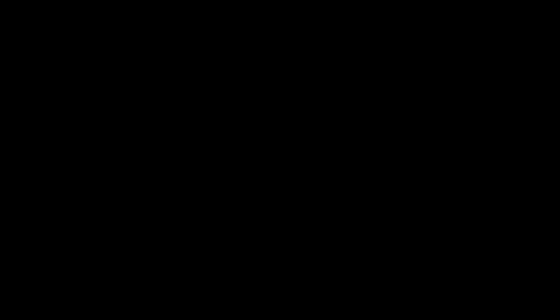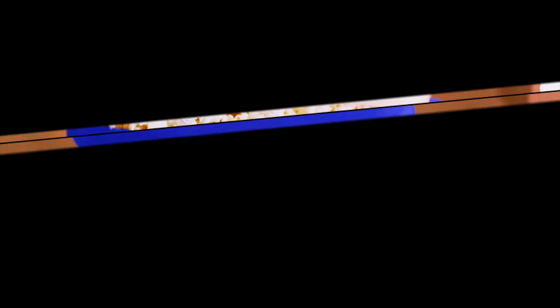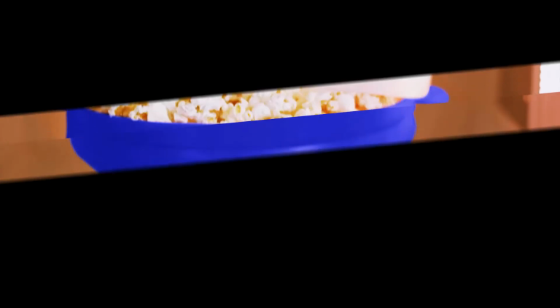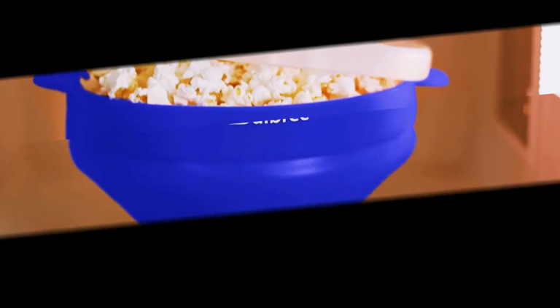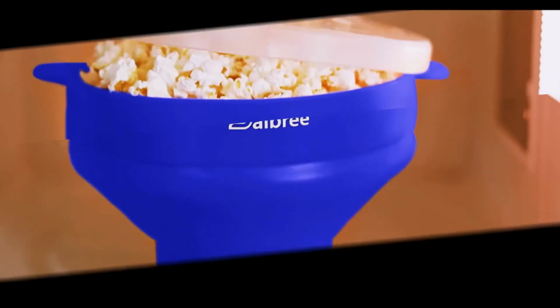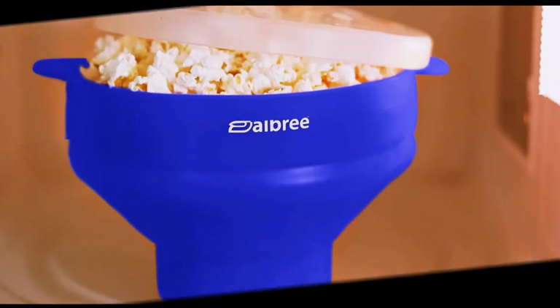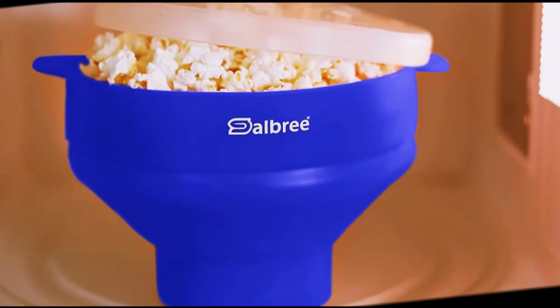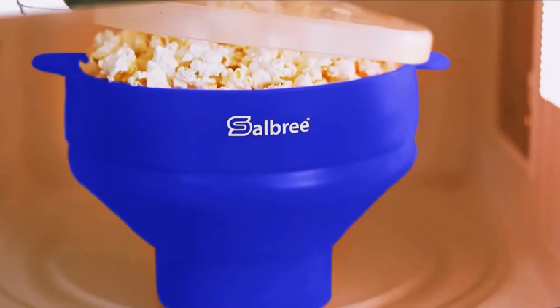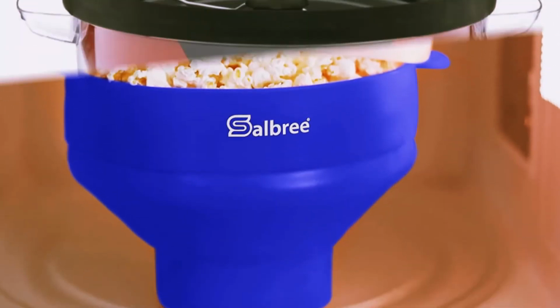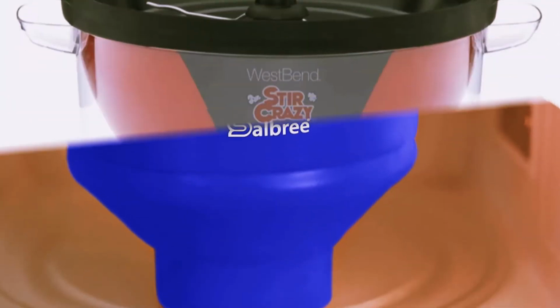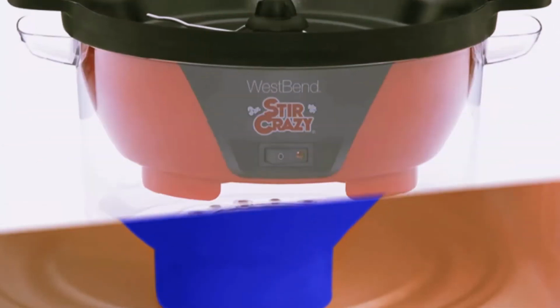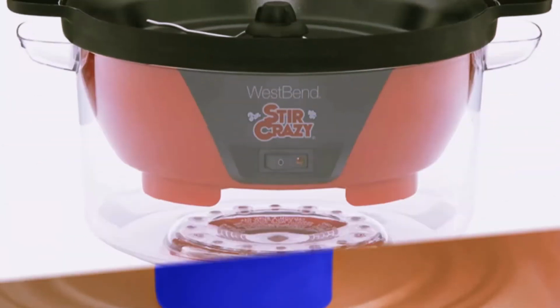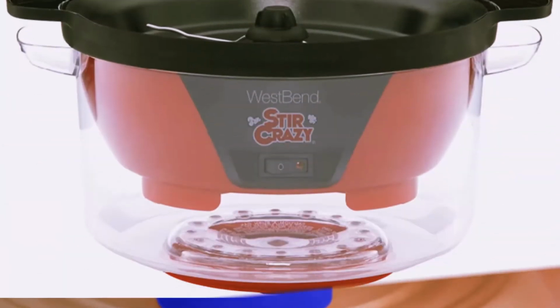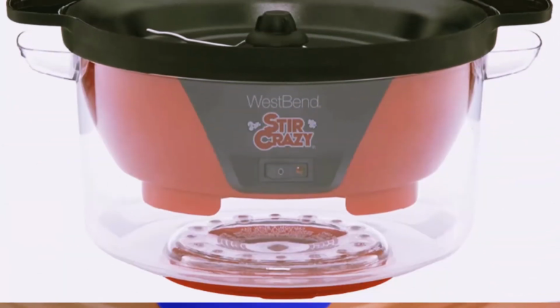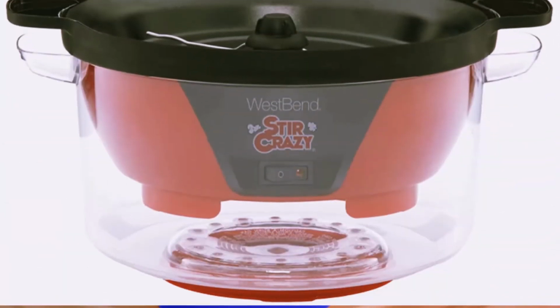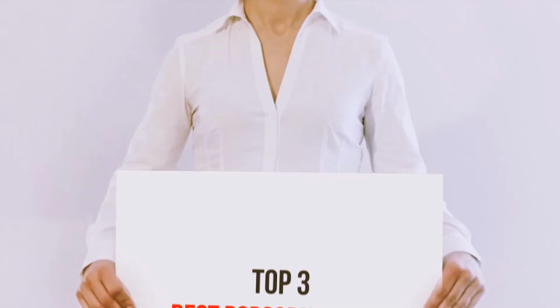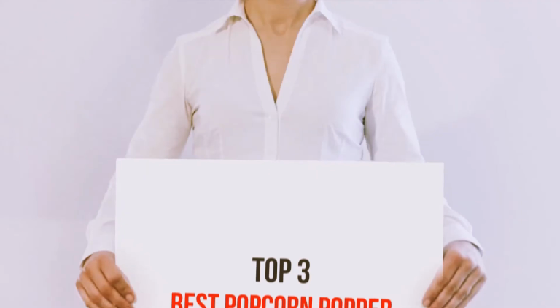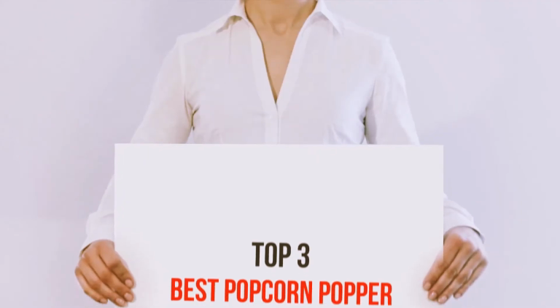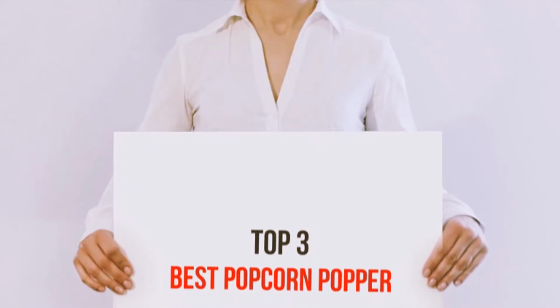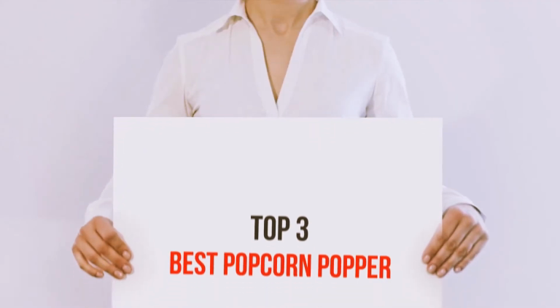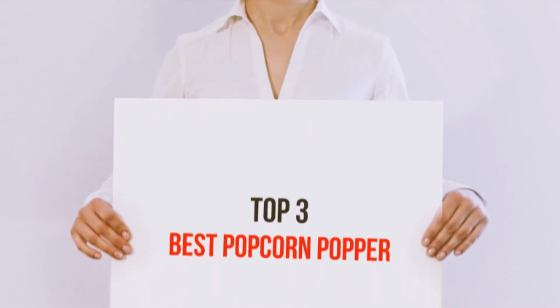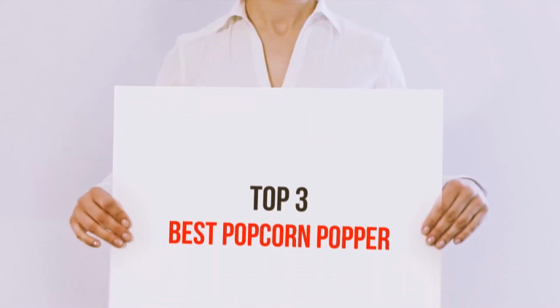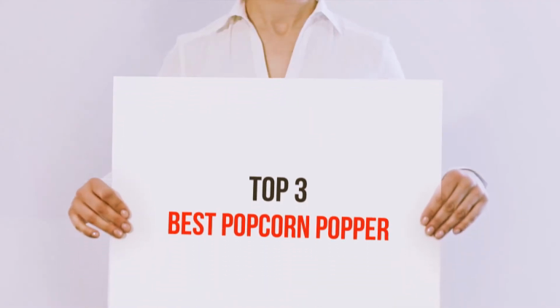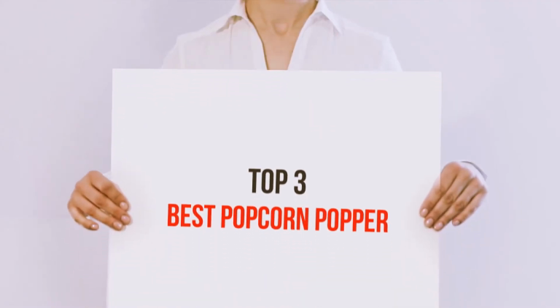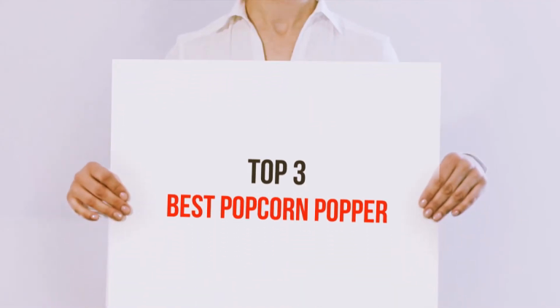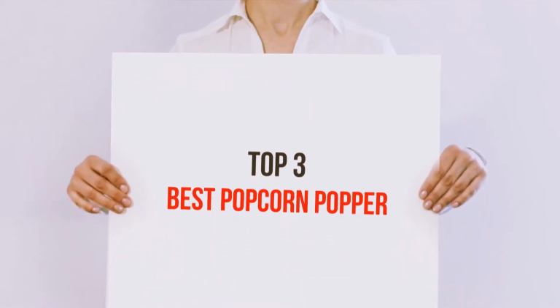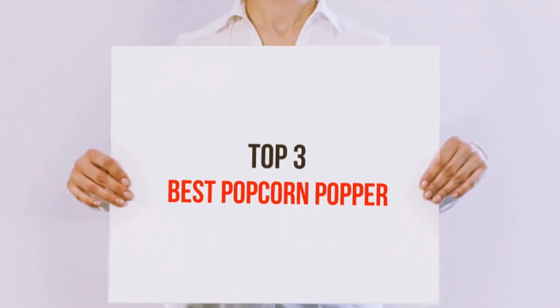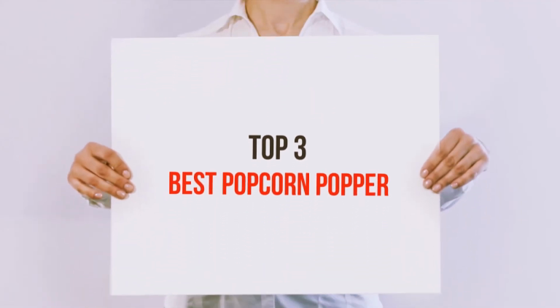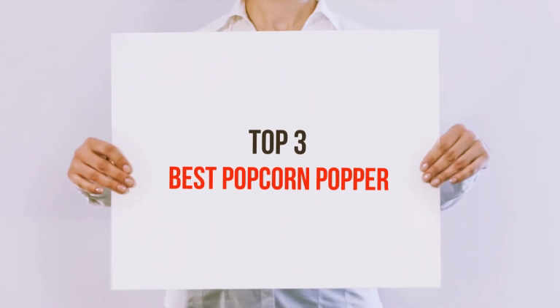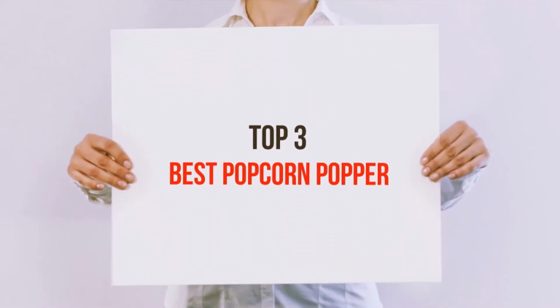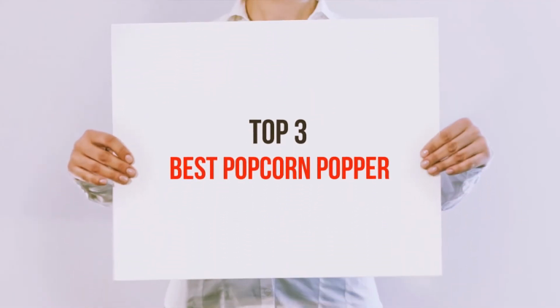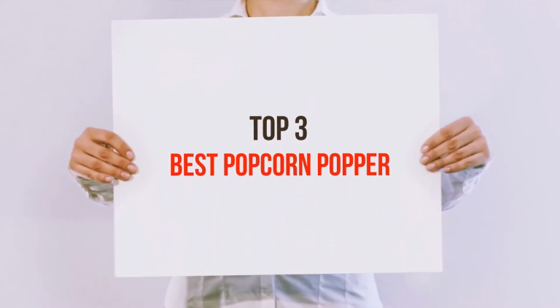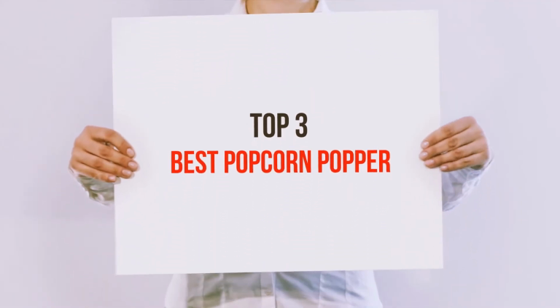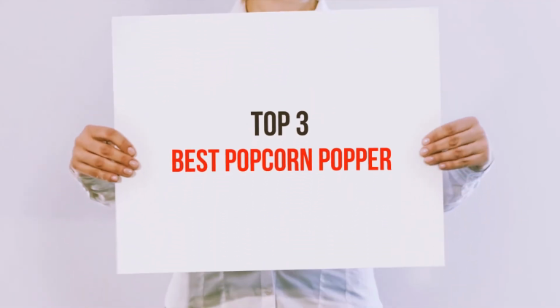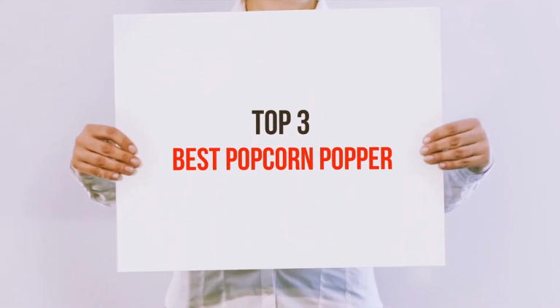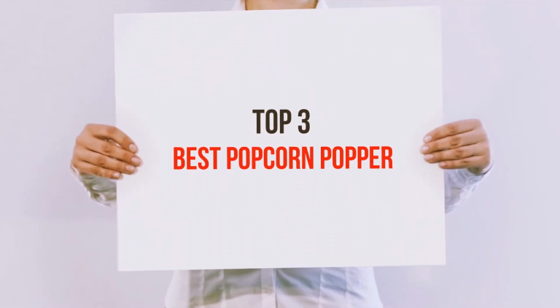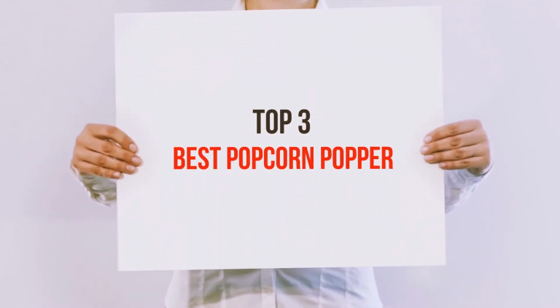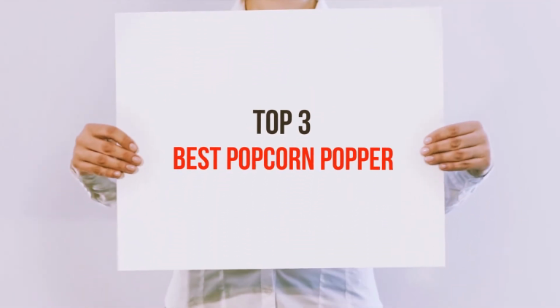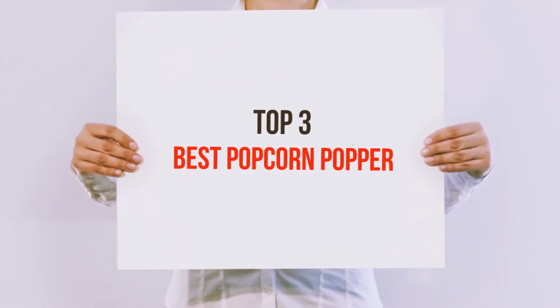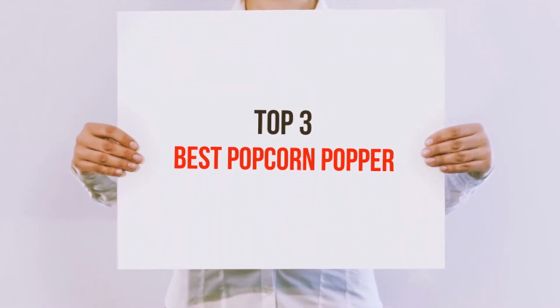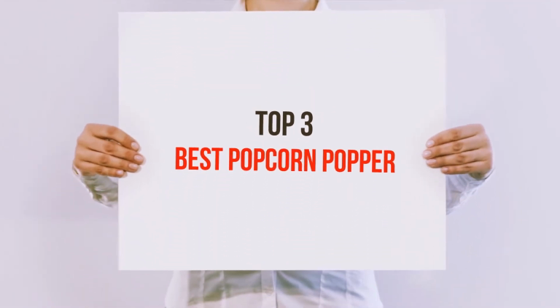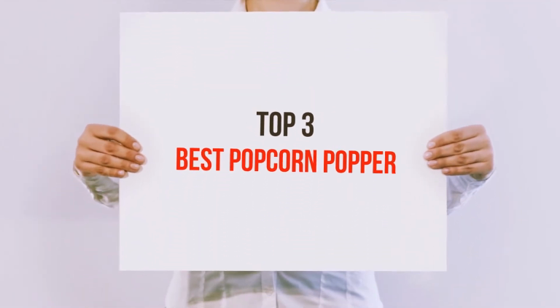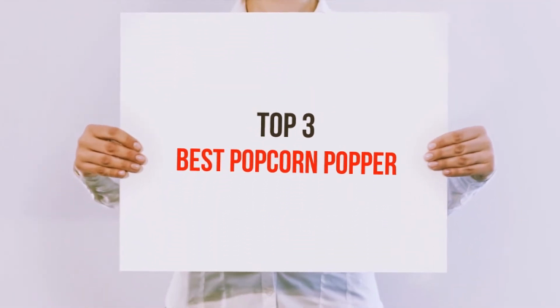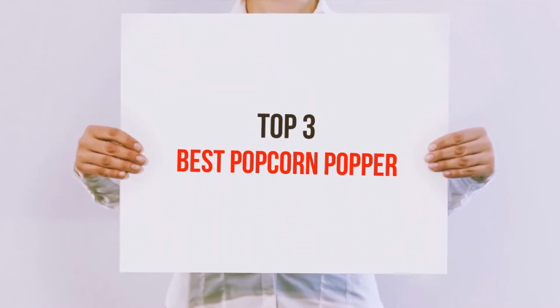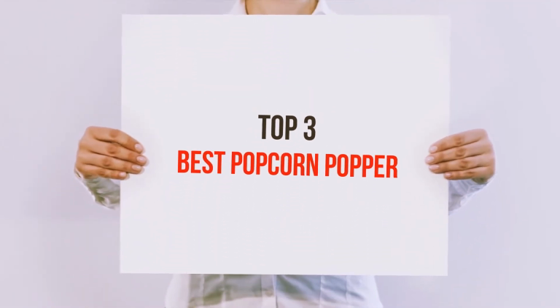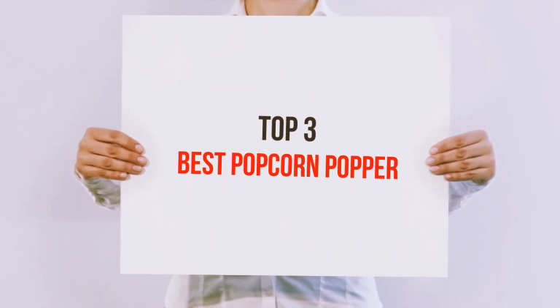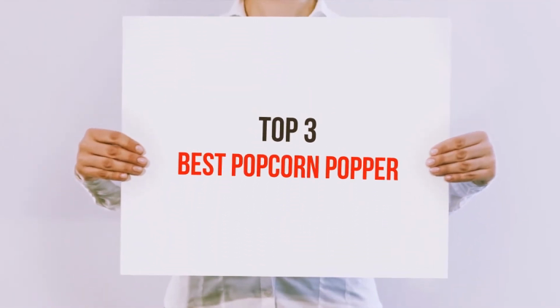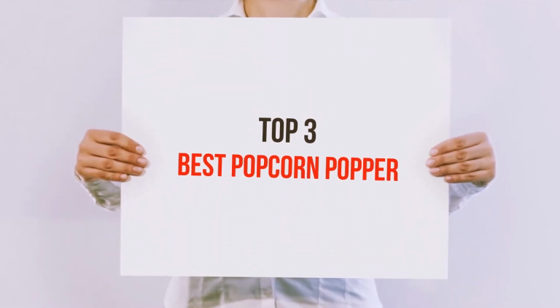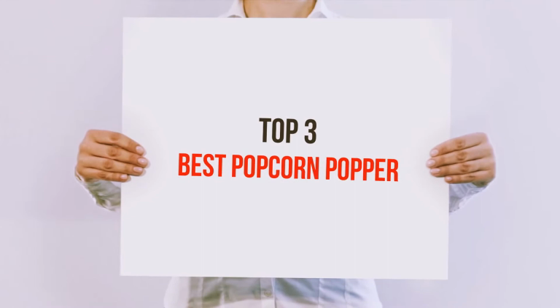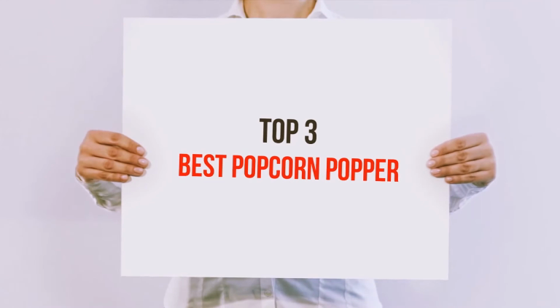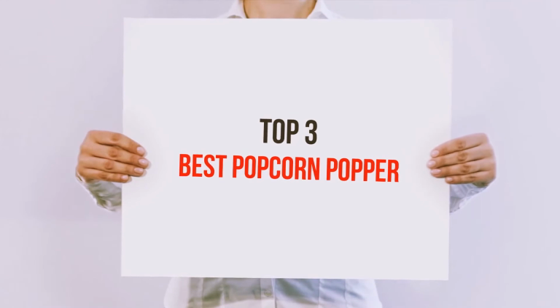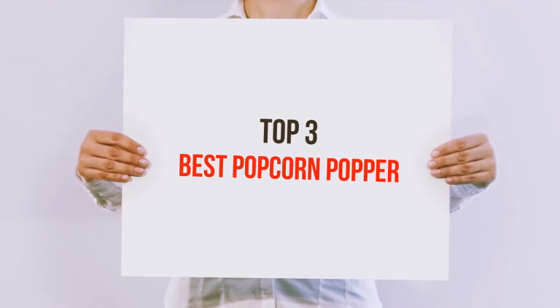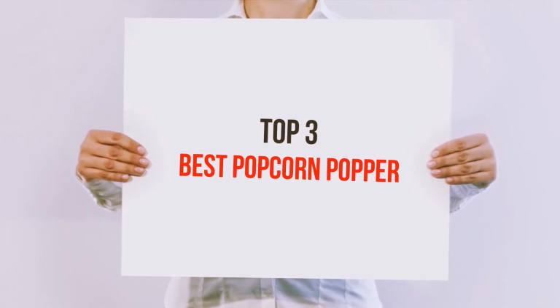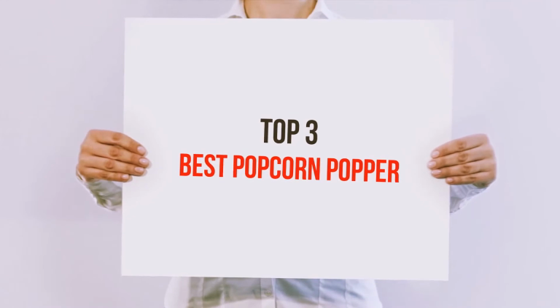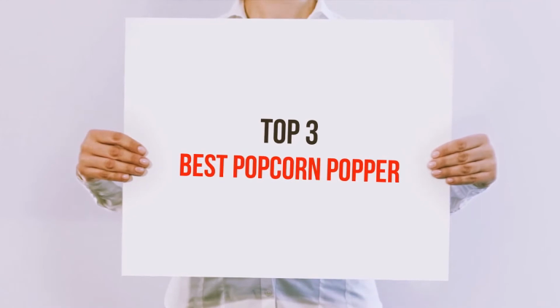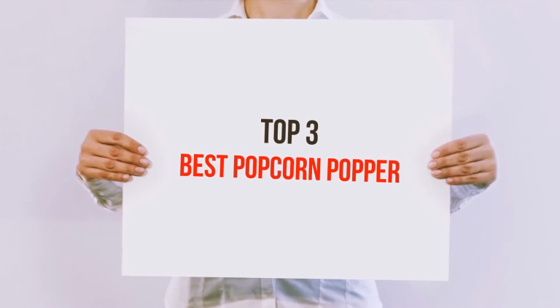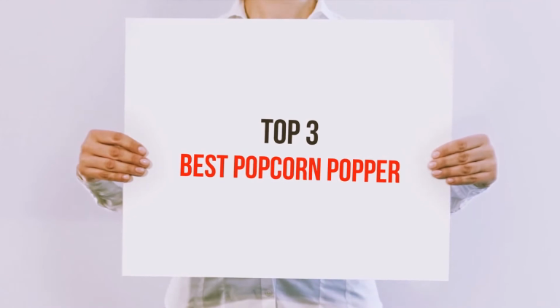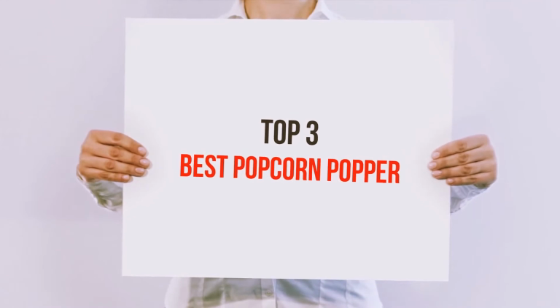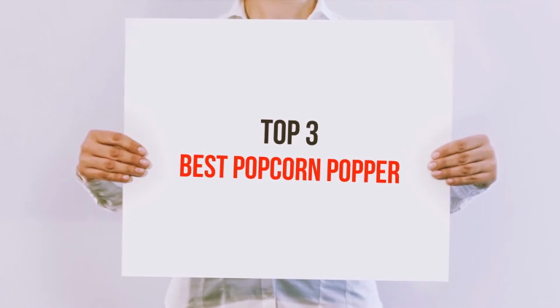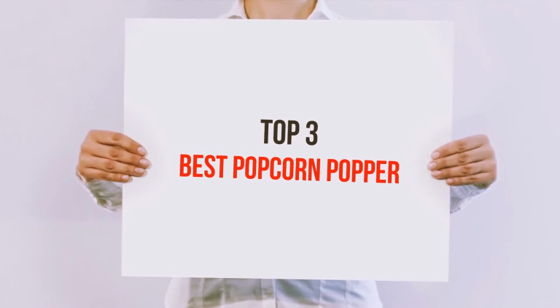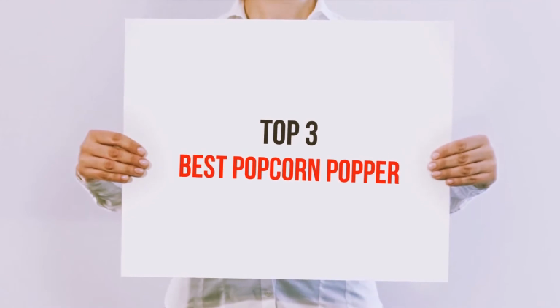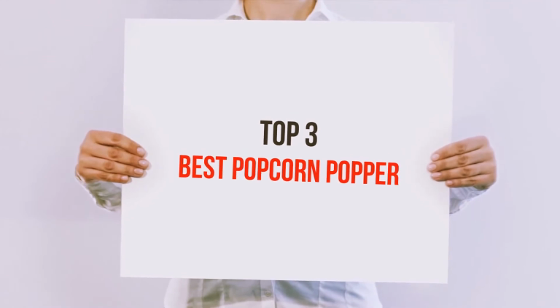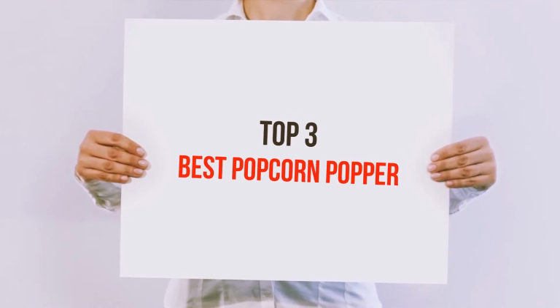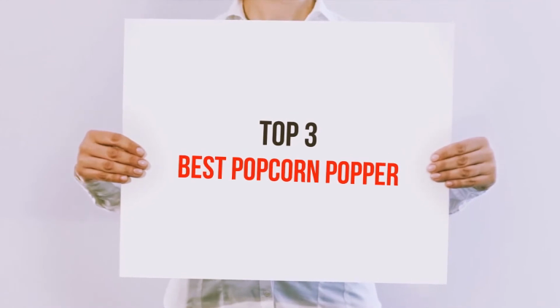Hi guys, welcome back to my channel. In today's video, we're gonna check out the Top 3 Best Popcorn Poppers.